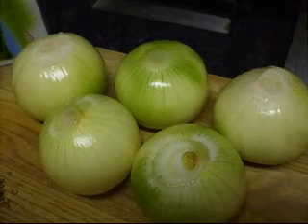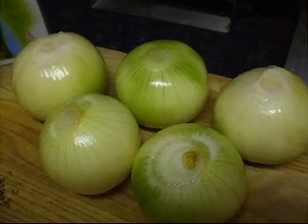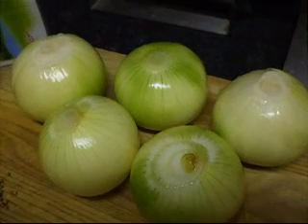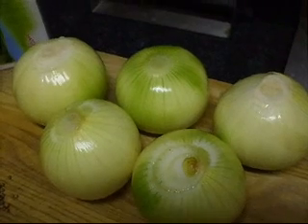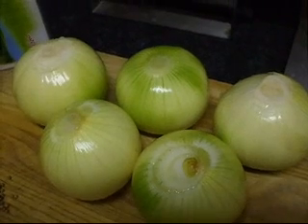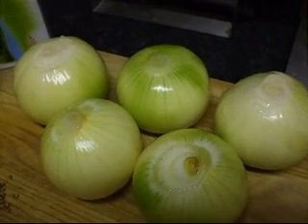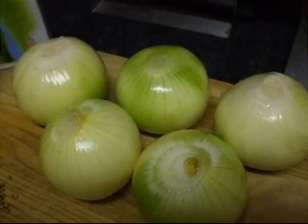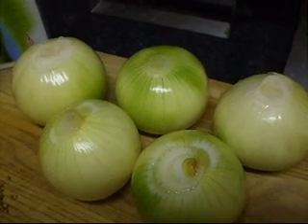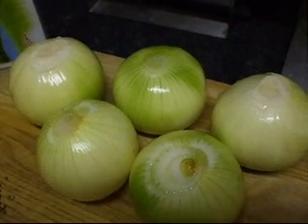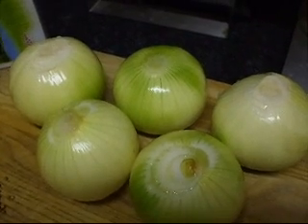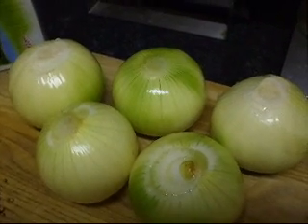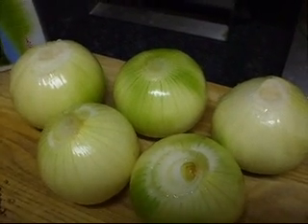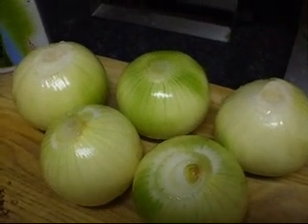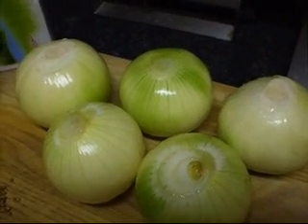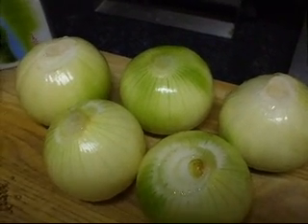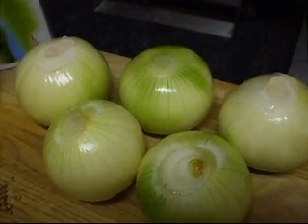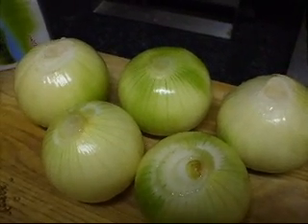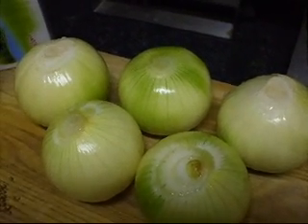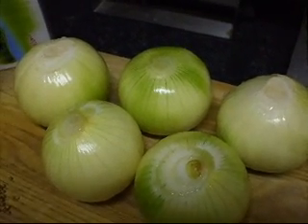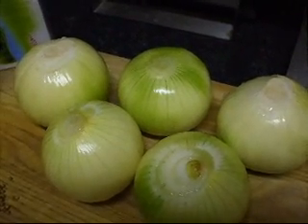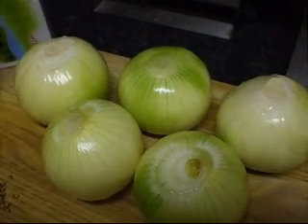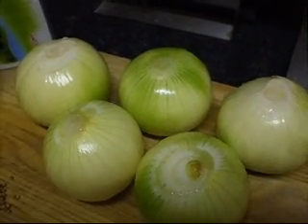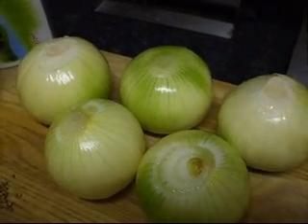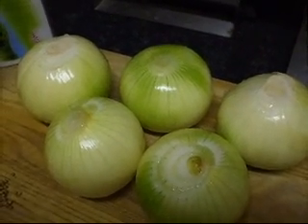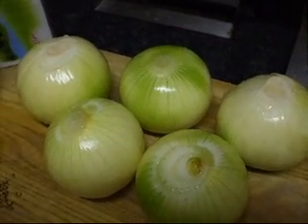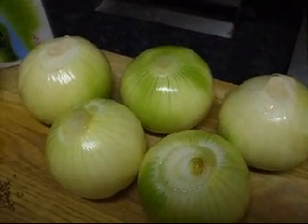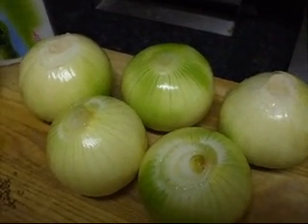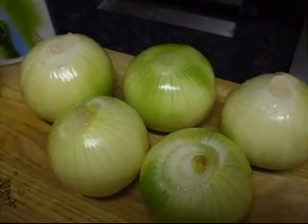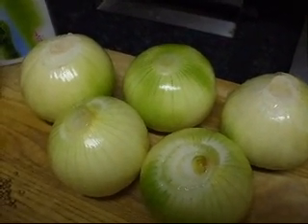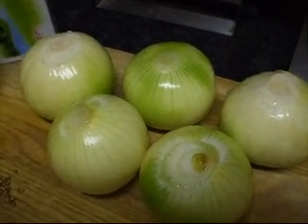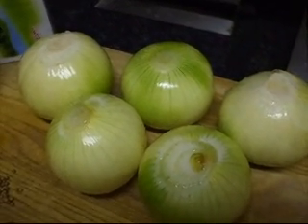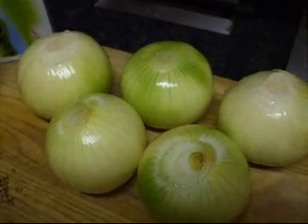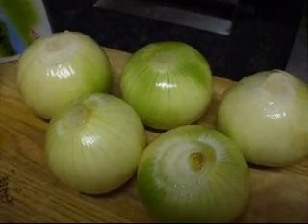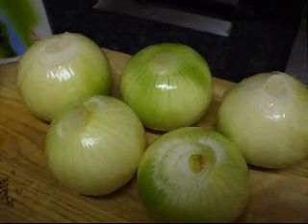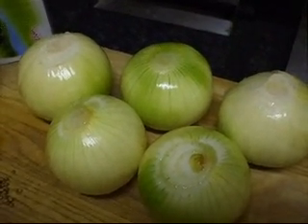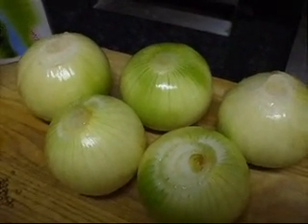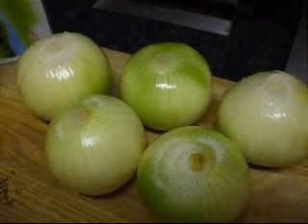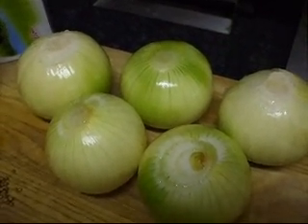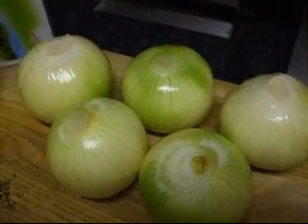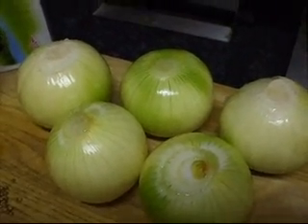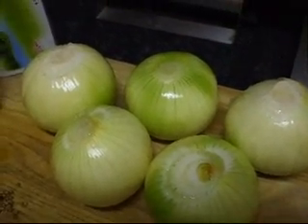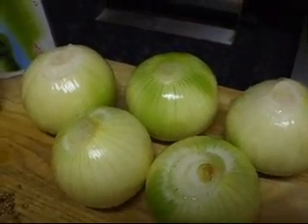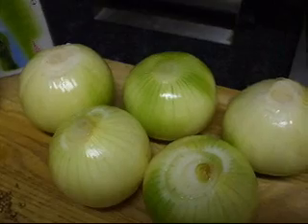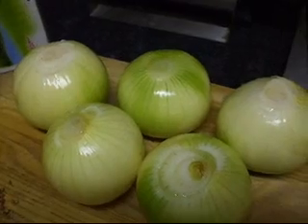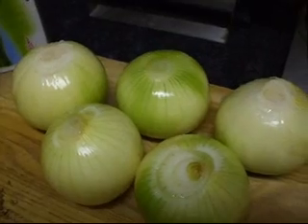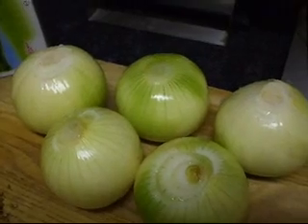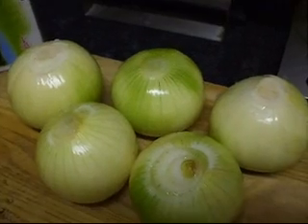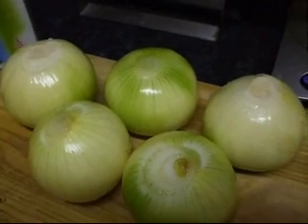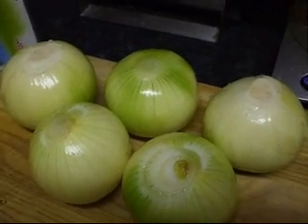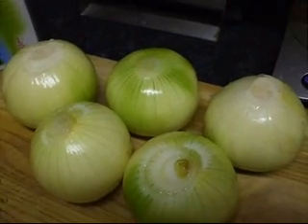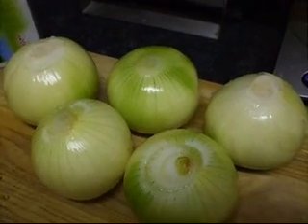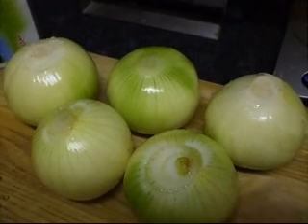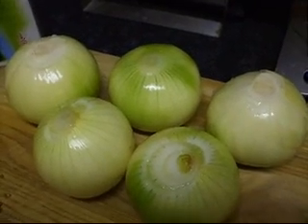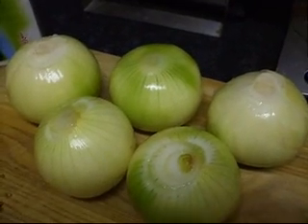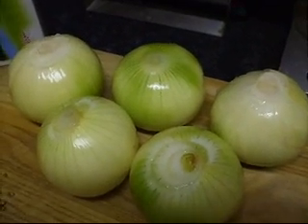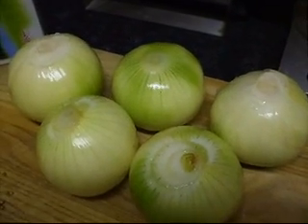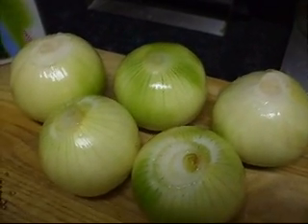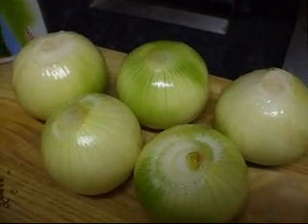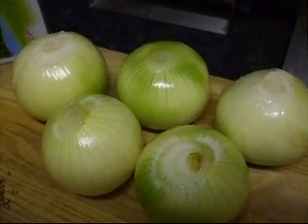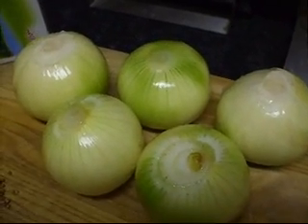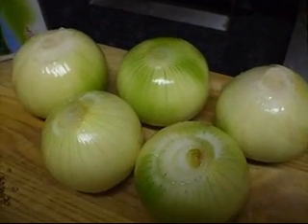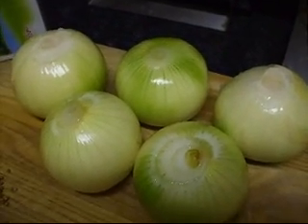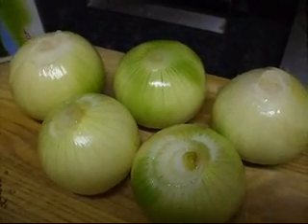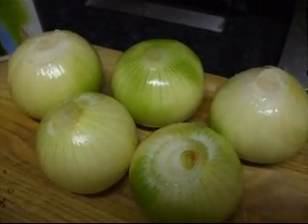Good evening once again YouTube viewers. Another installment in Ken's Cookery Corner here. Tonight we're going to be making a classic curry sauce.